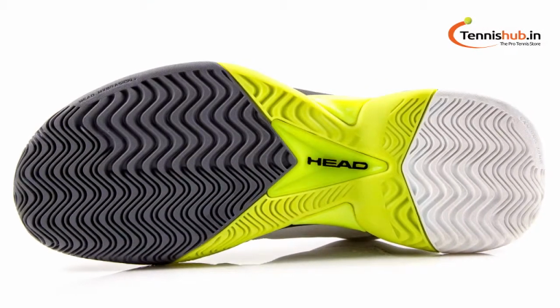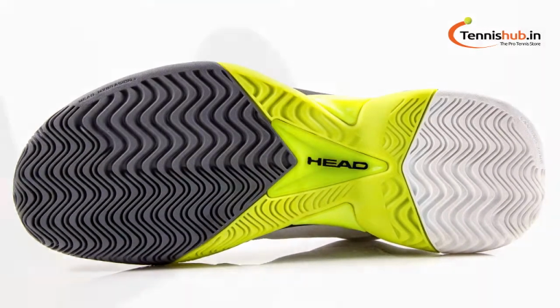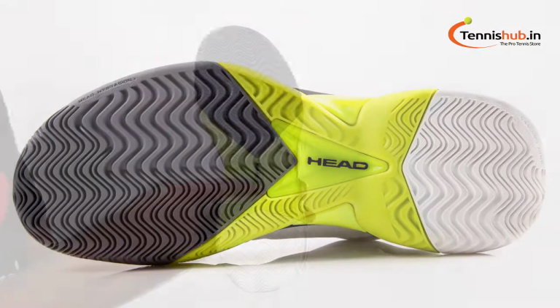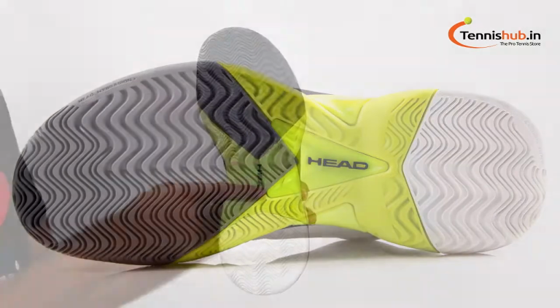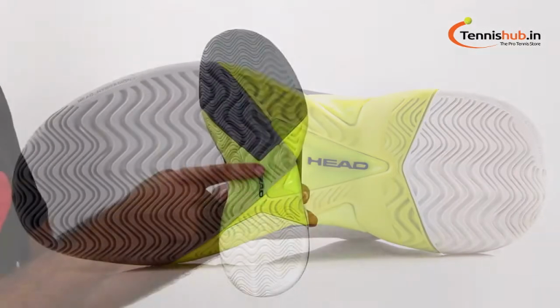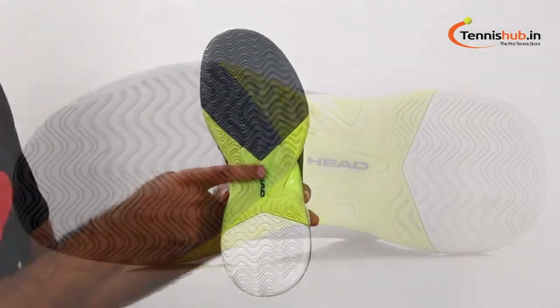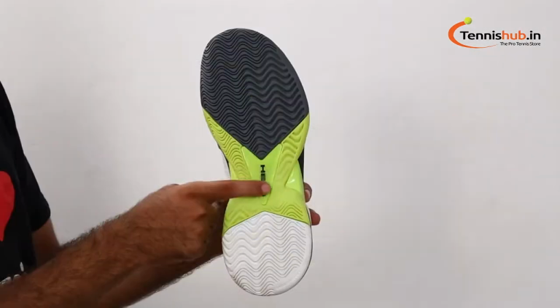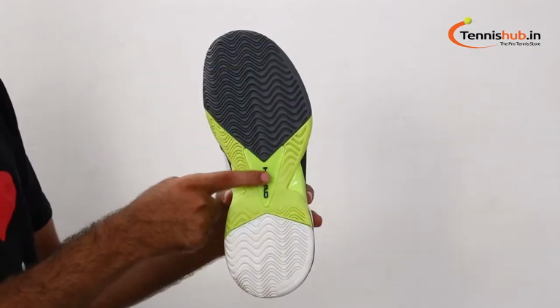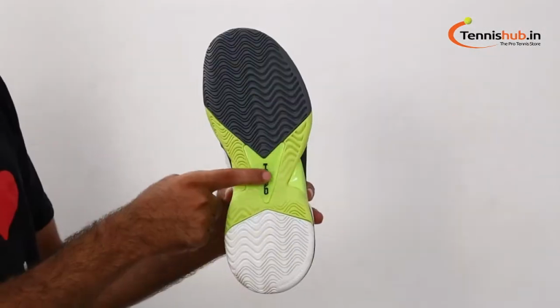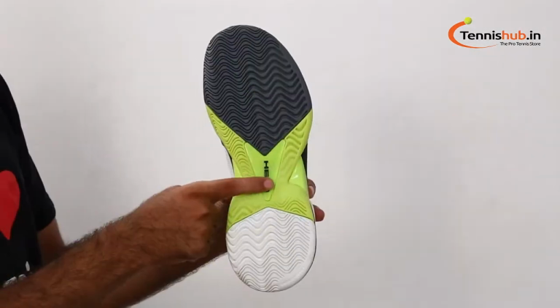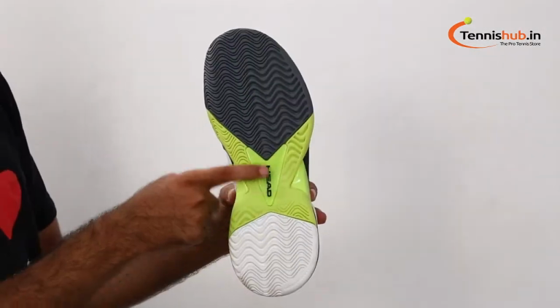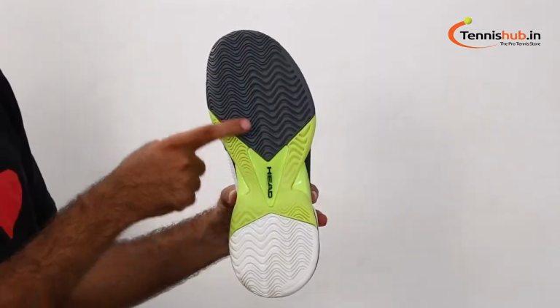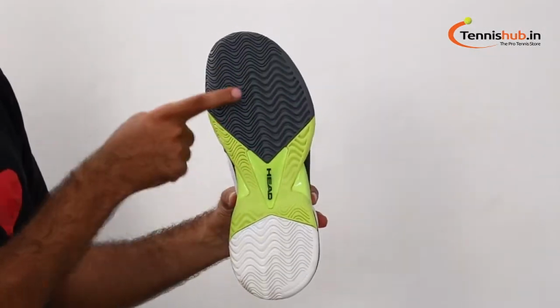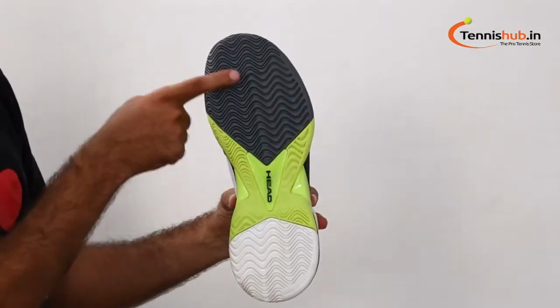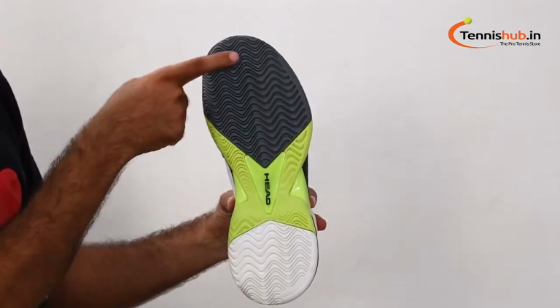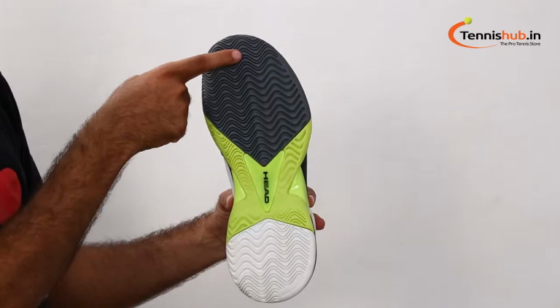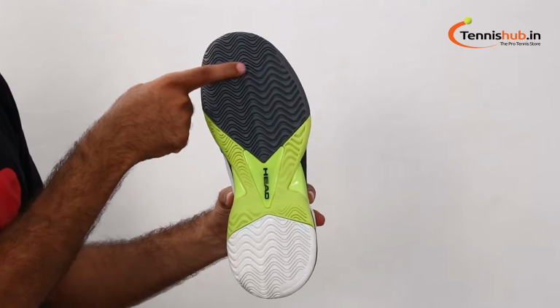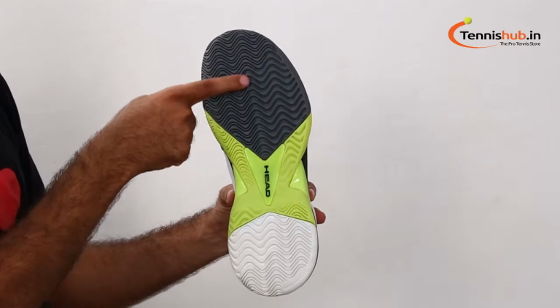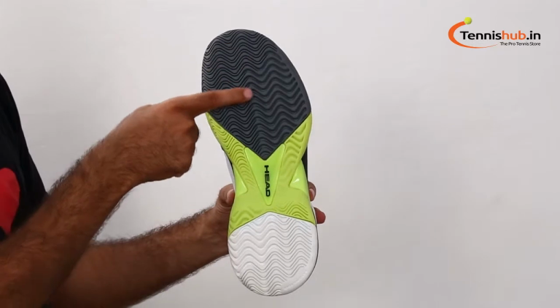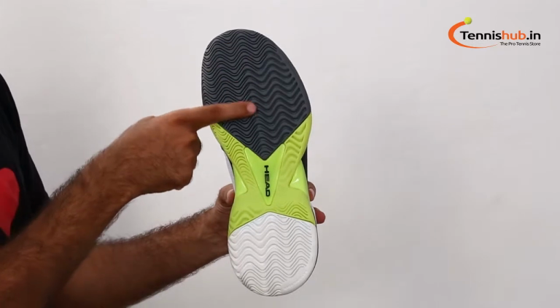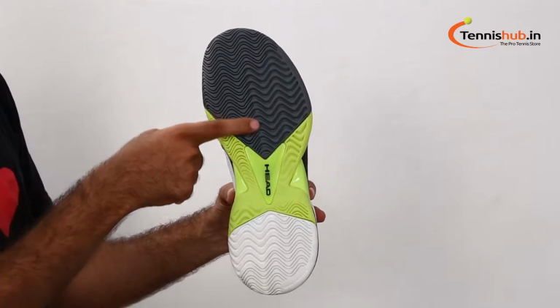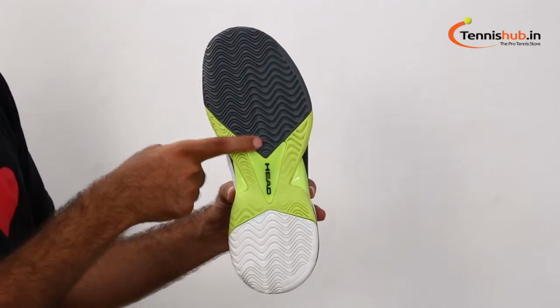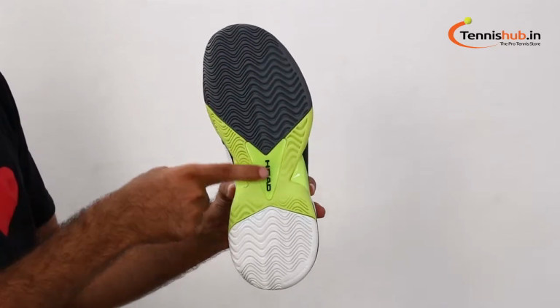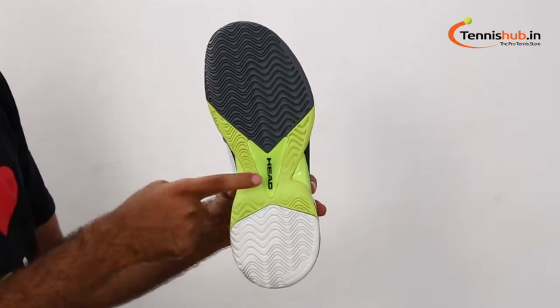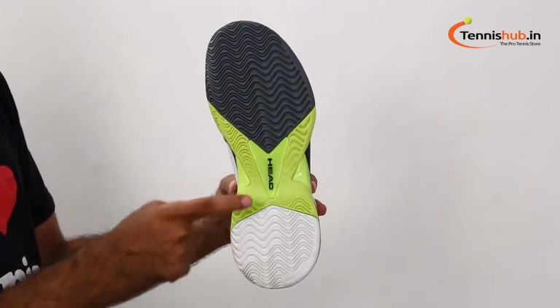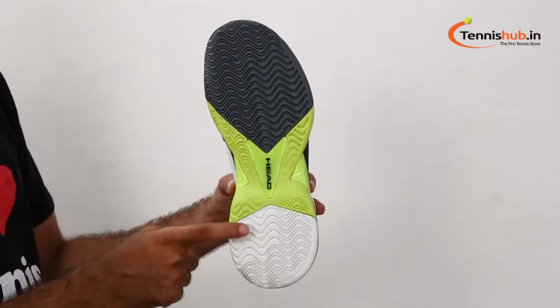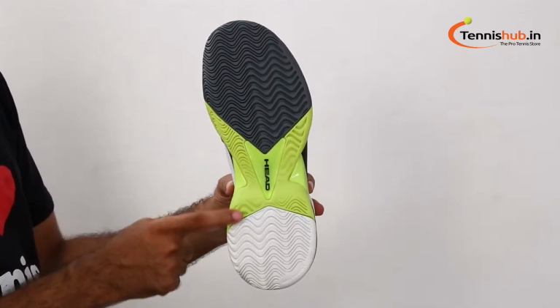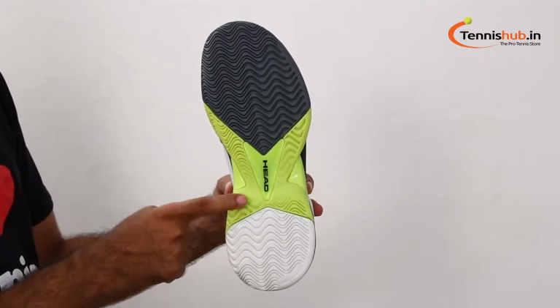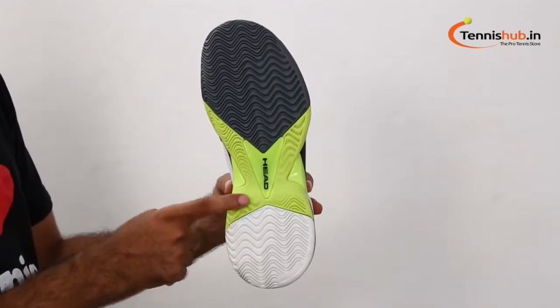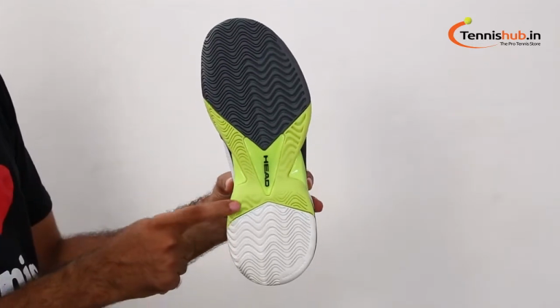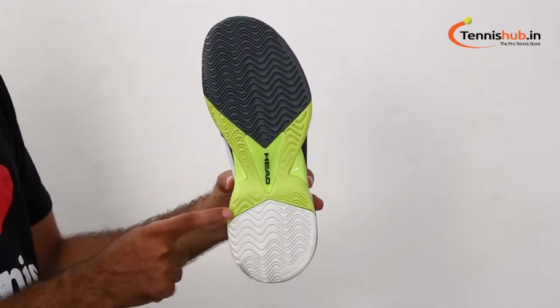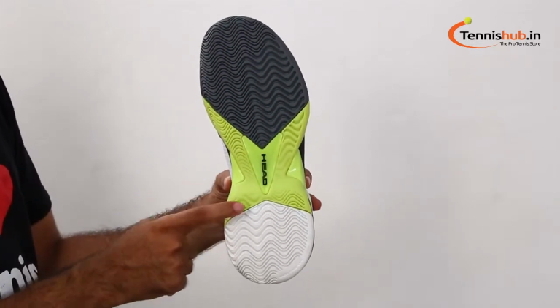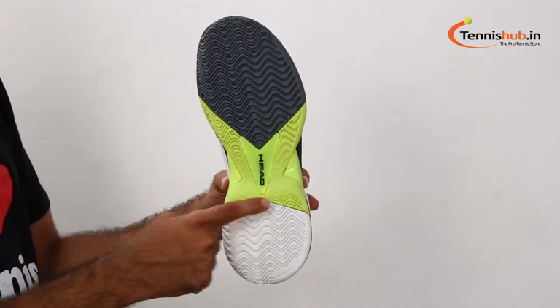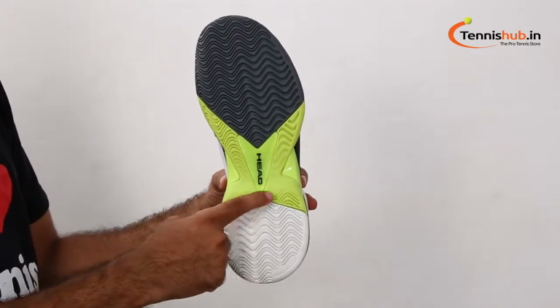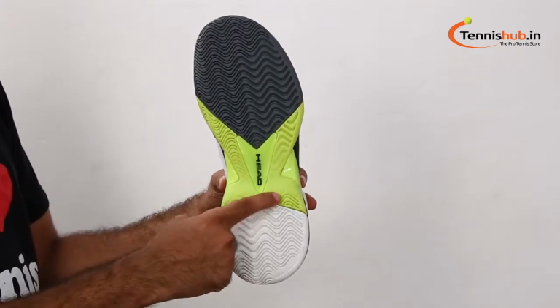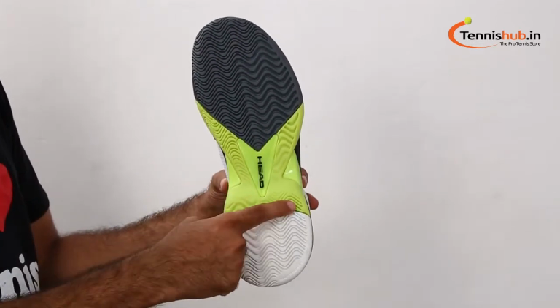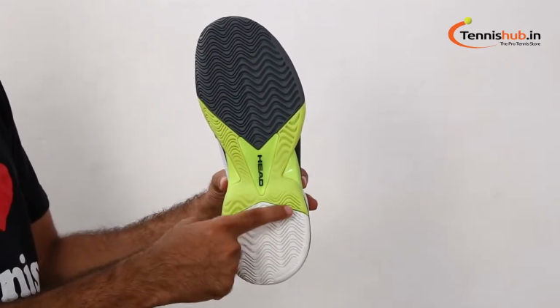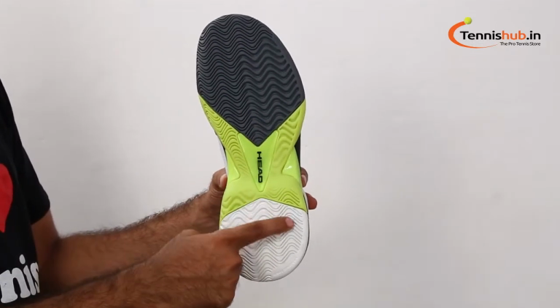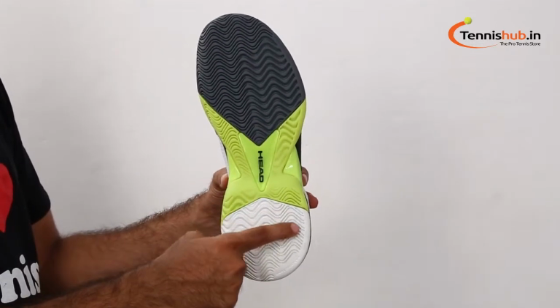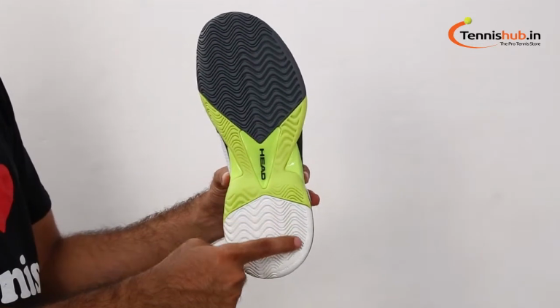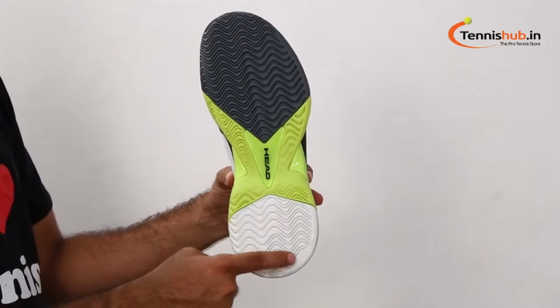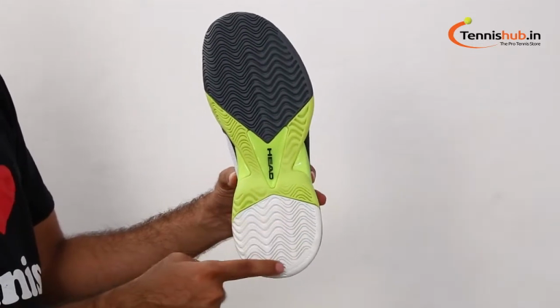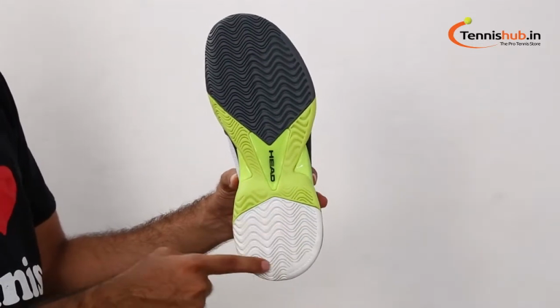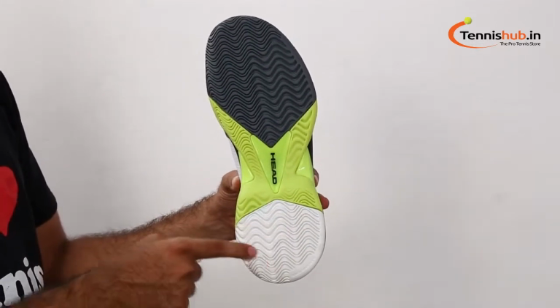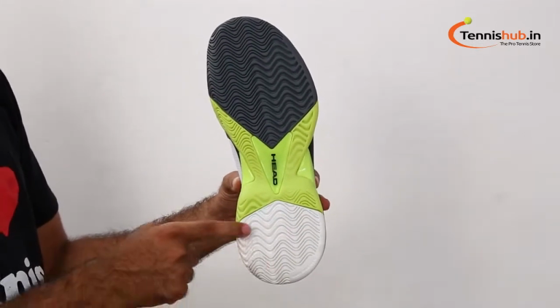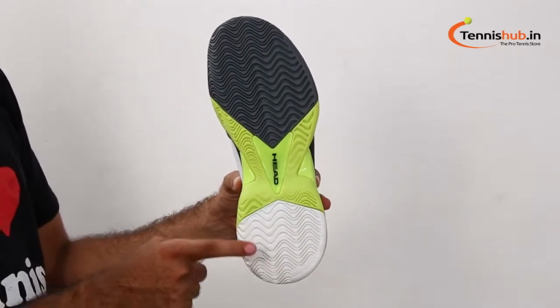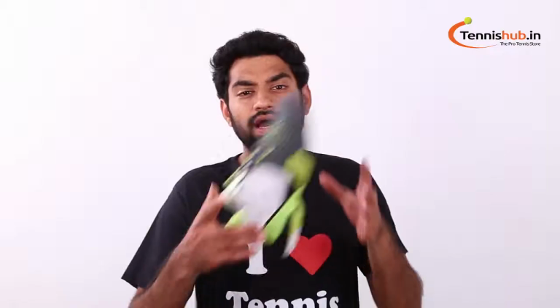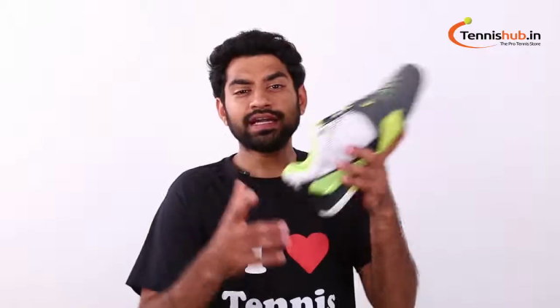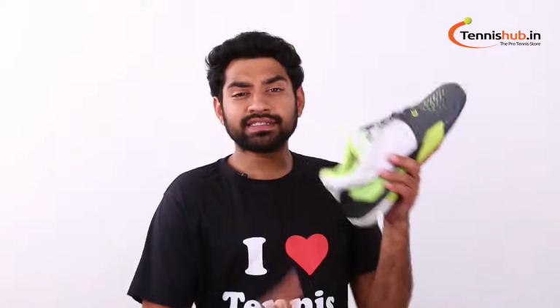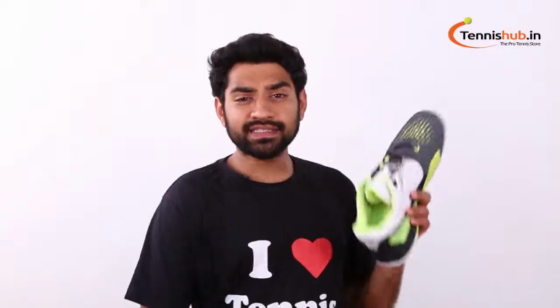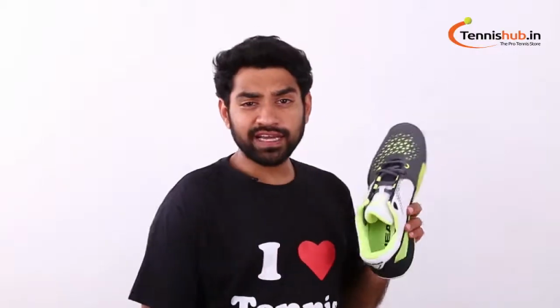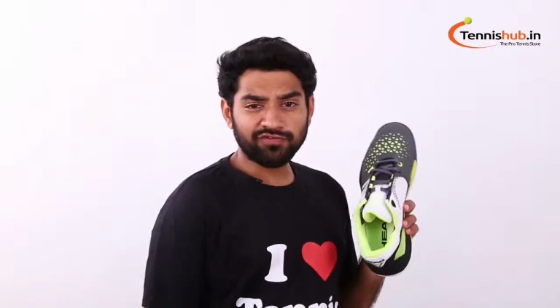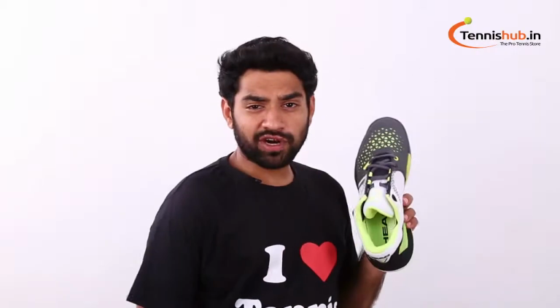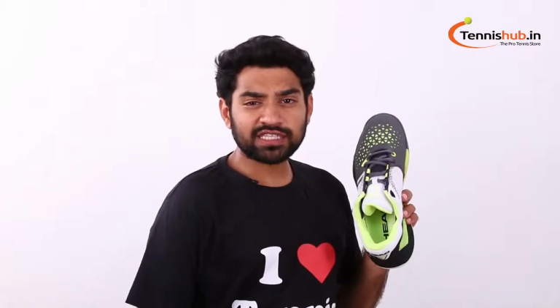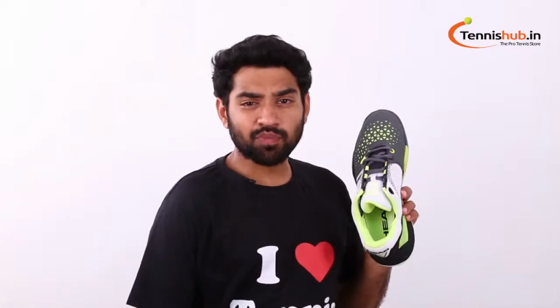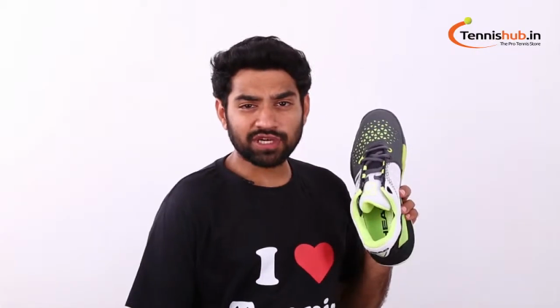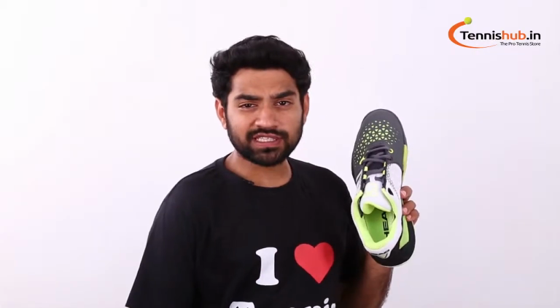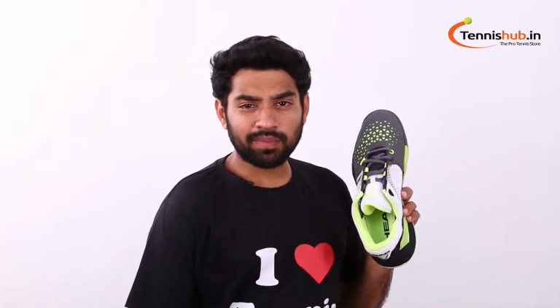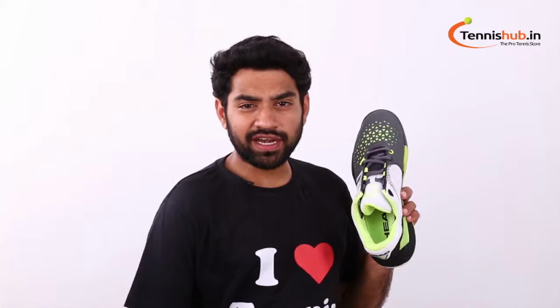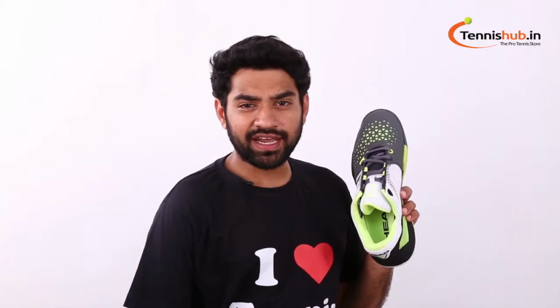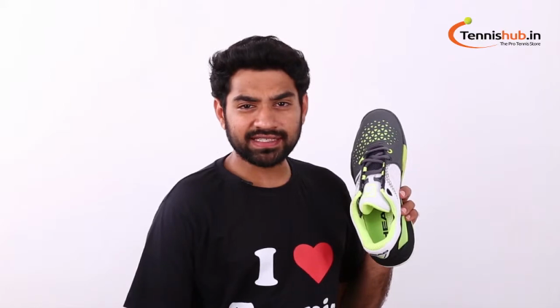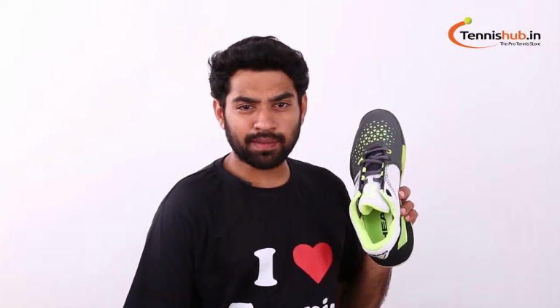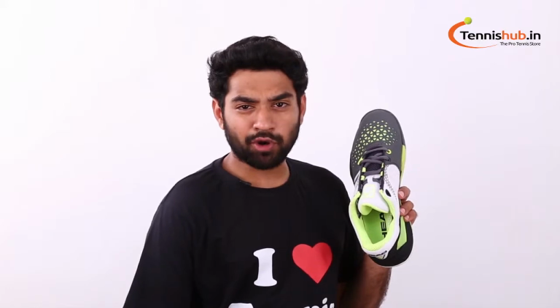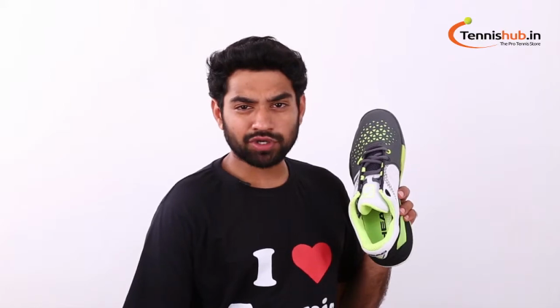The modified outsole tread pattern gives you great durability and traction on any court surface. It's designed for more stability and support.